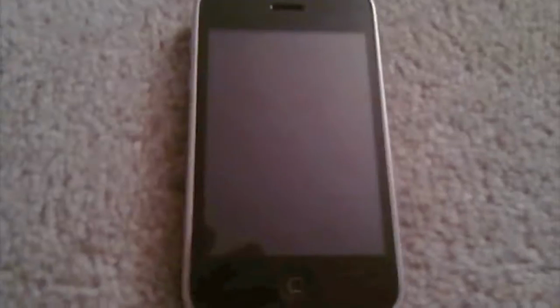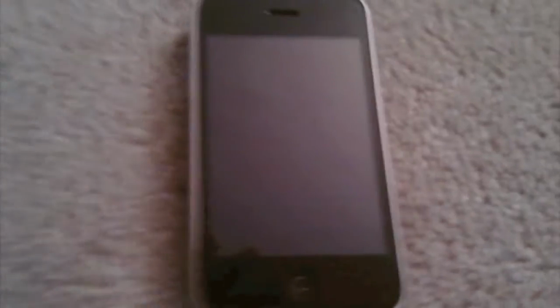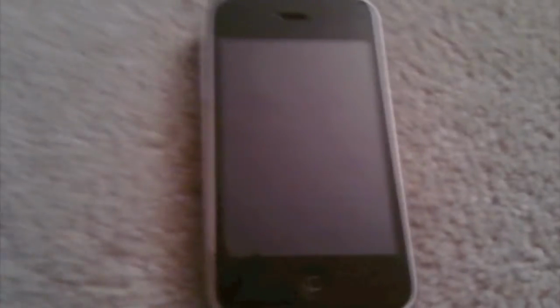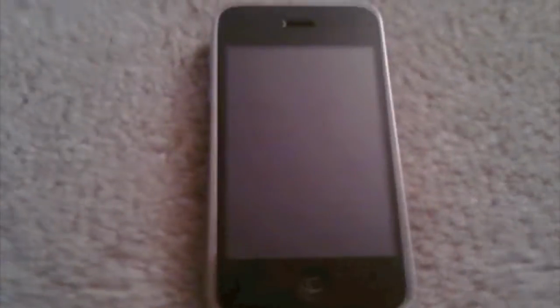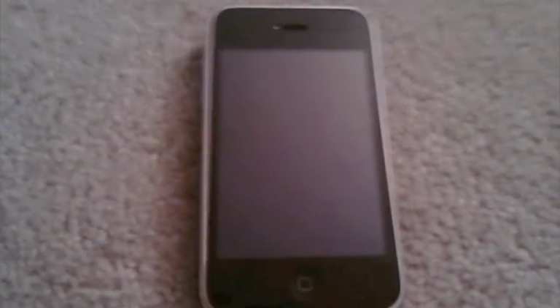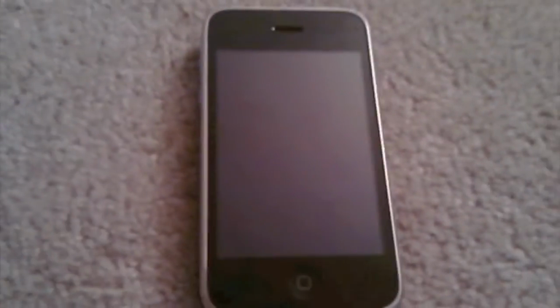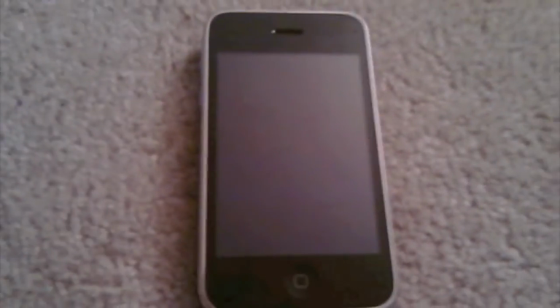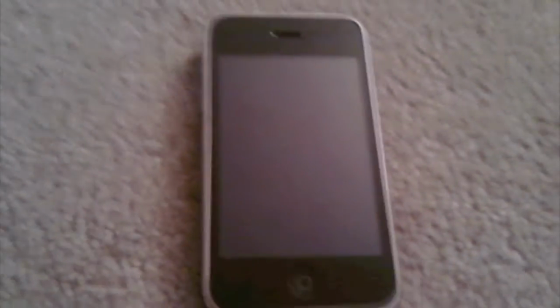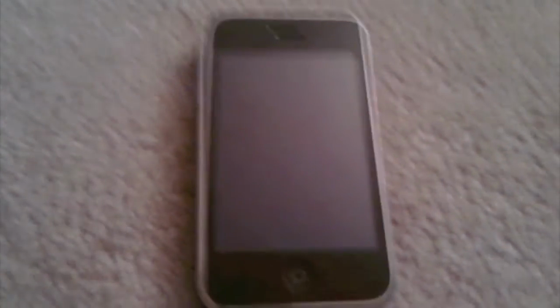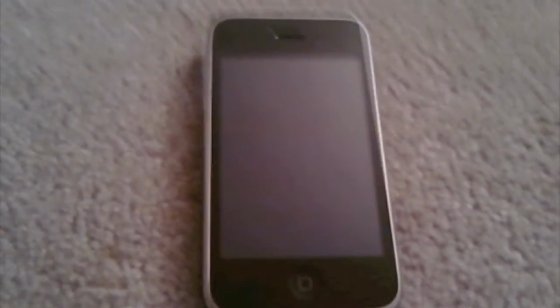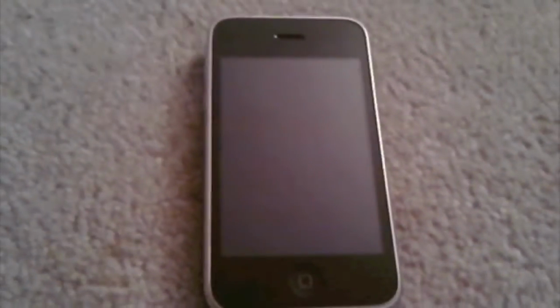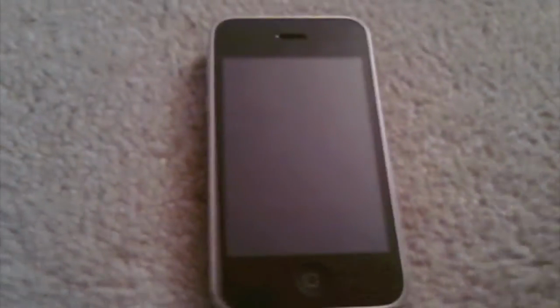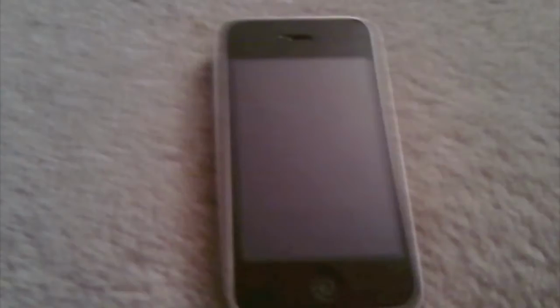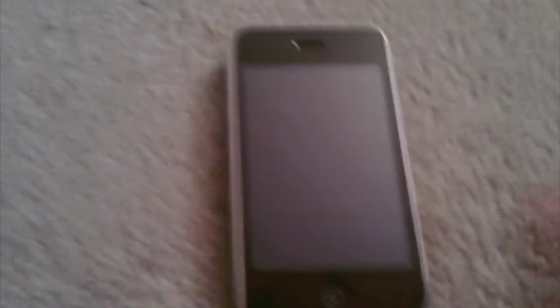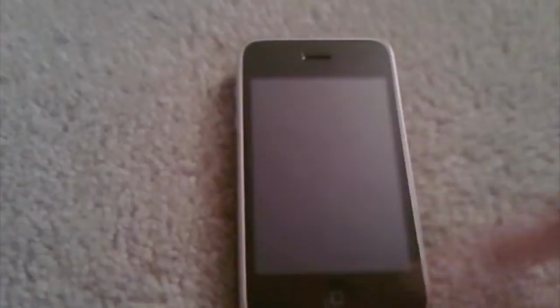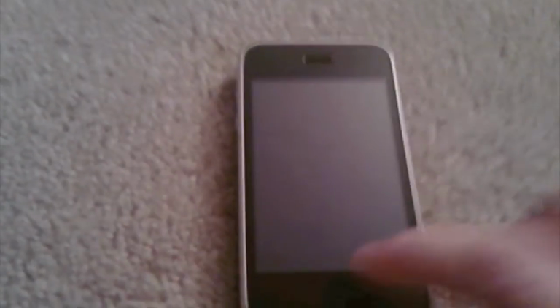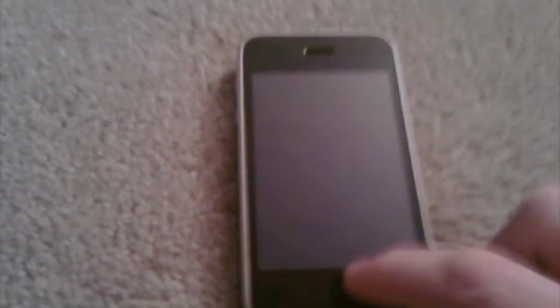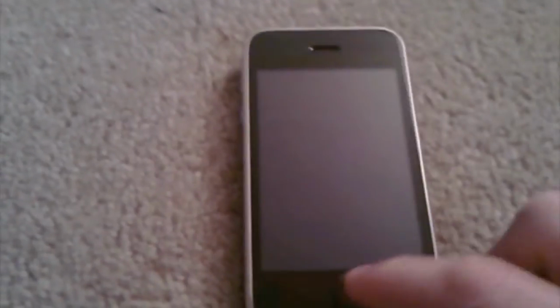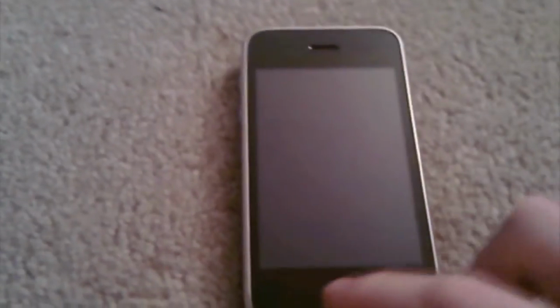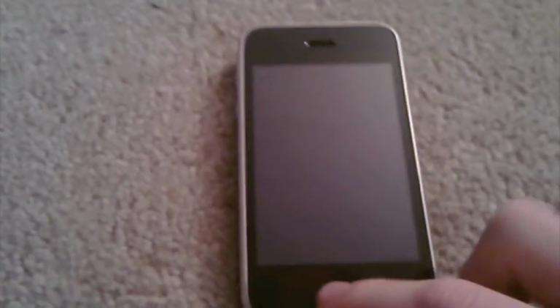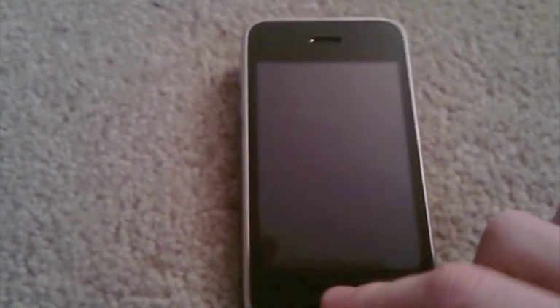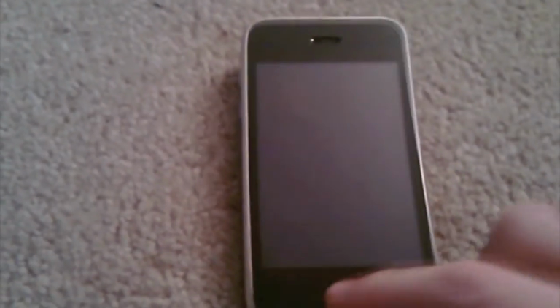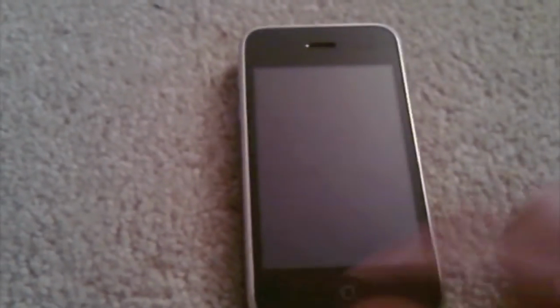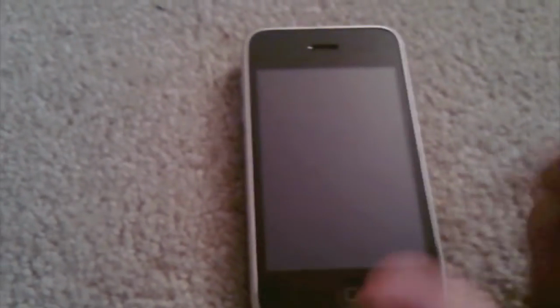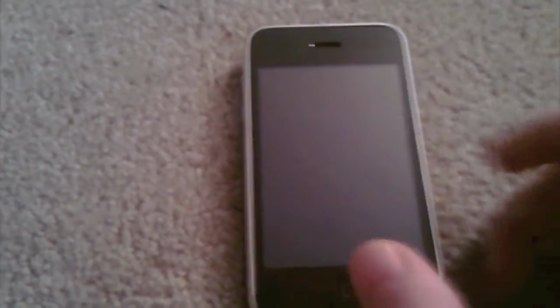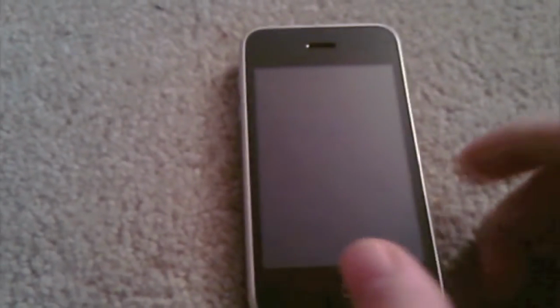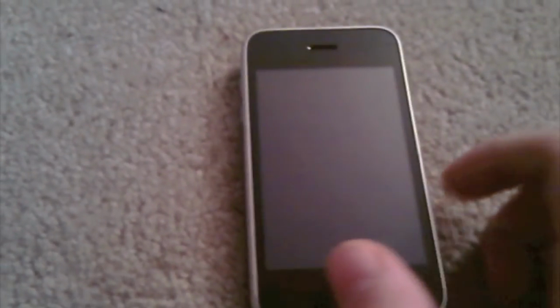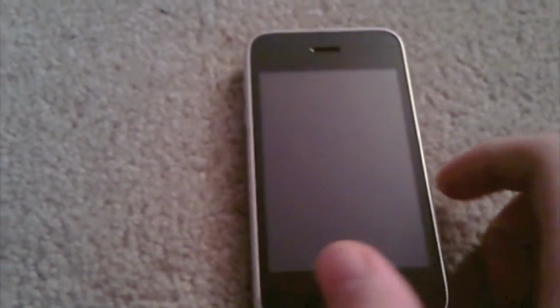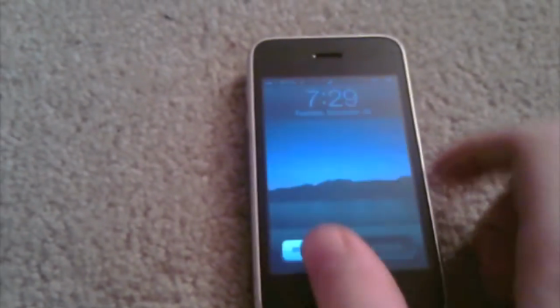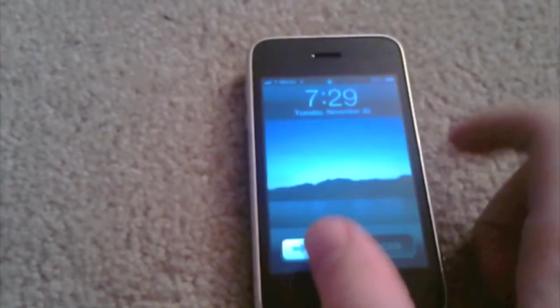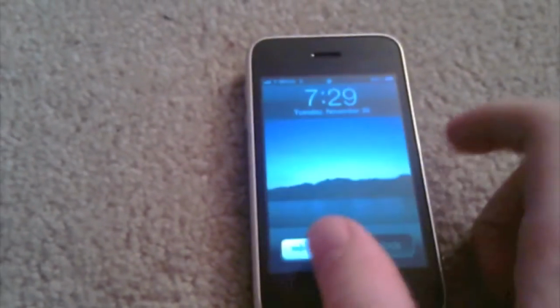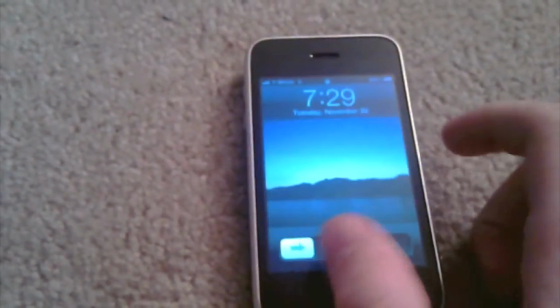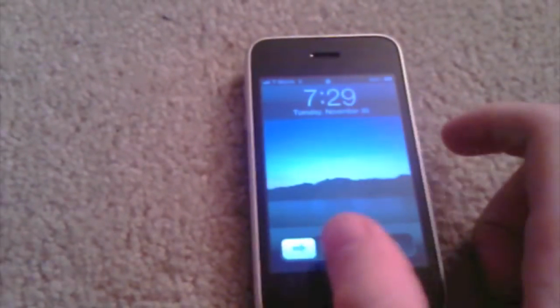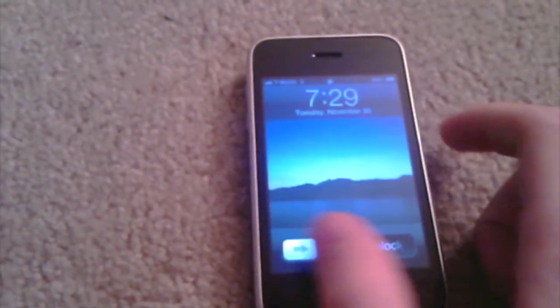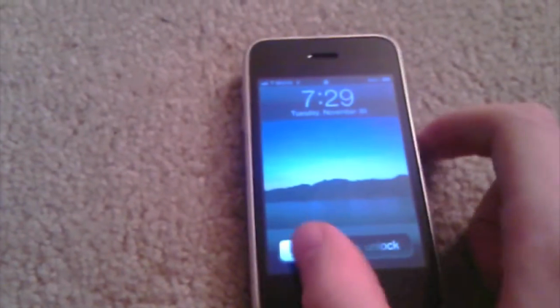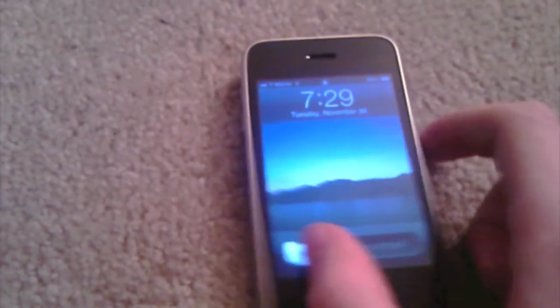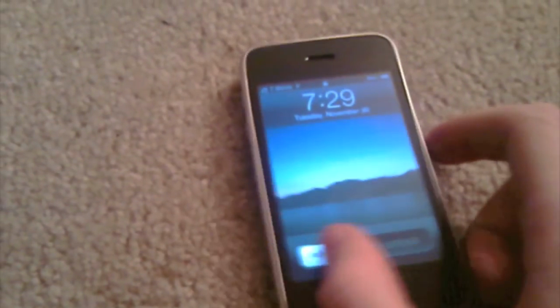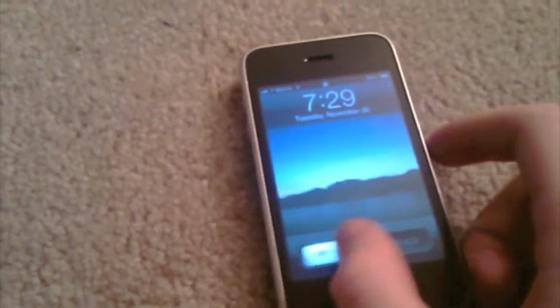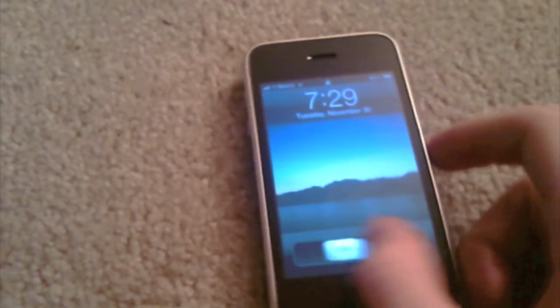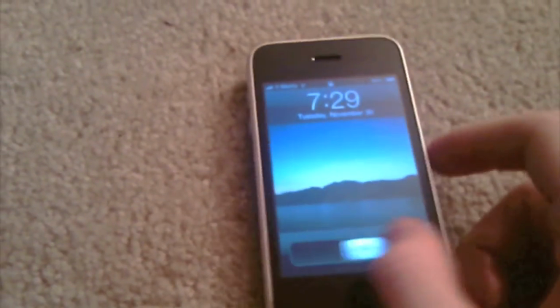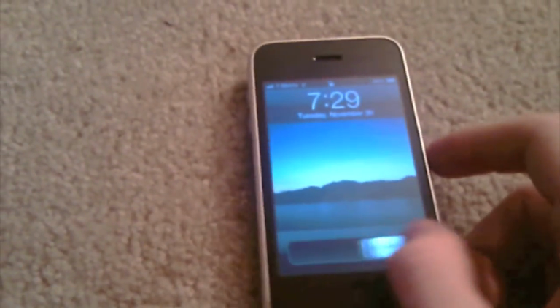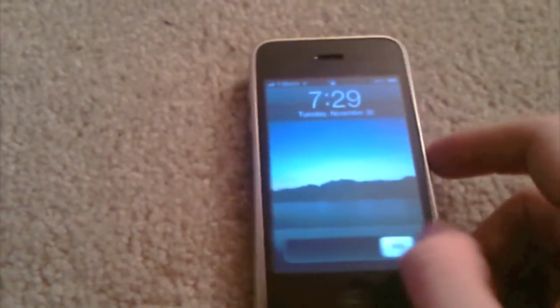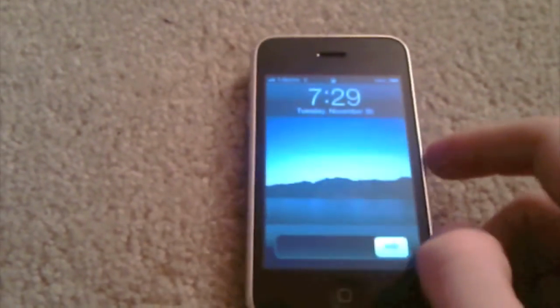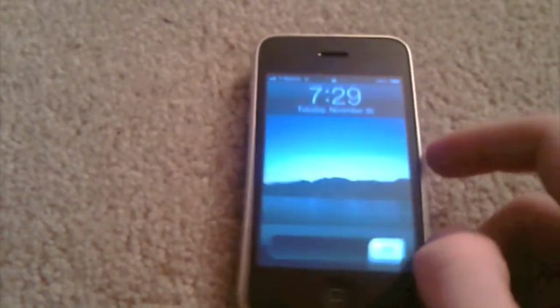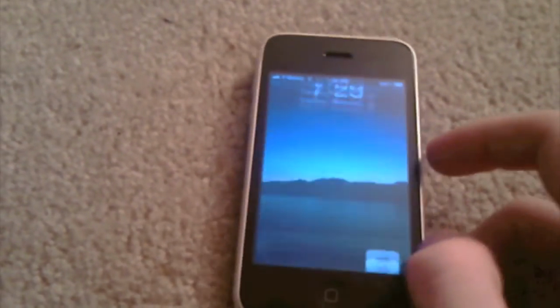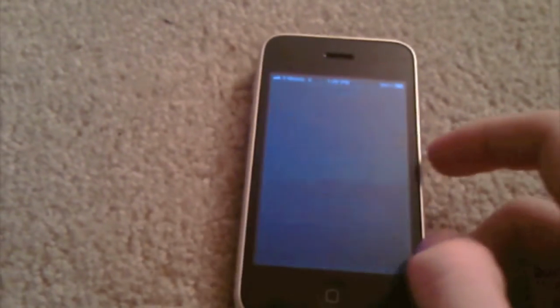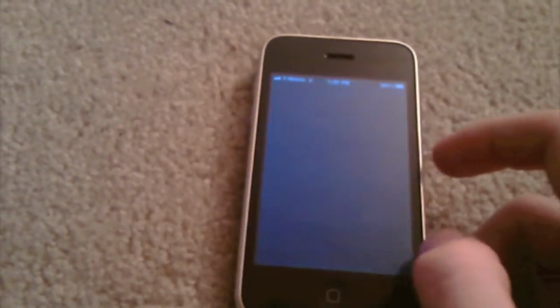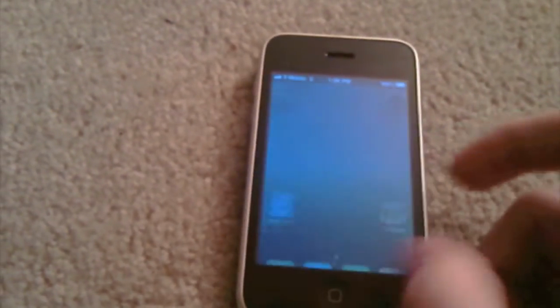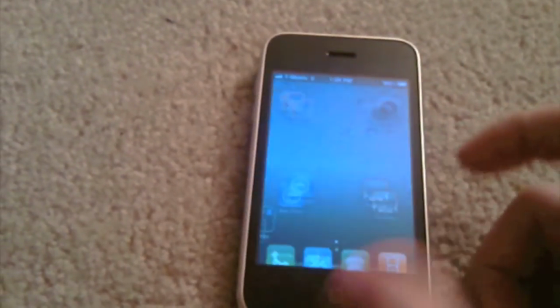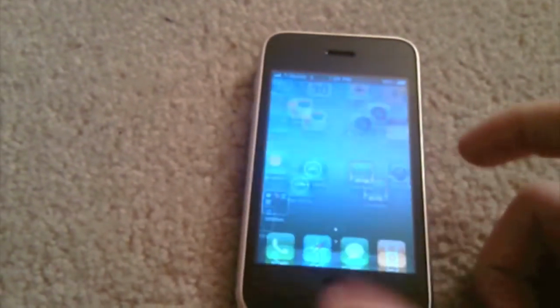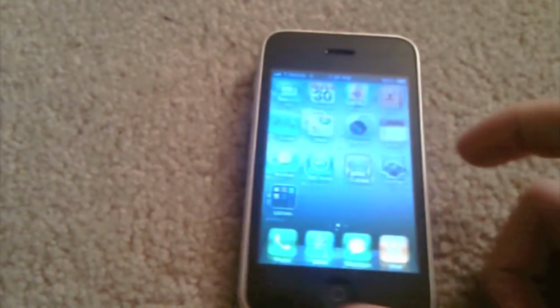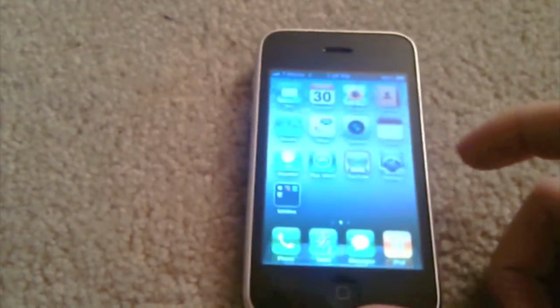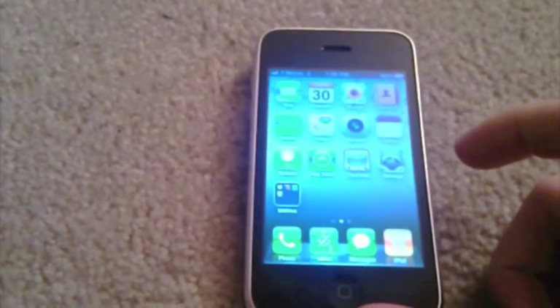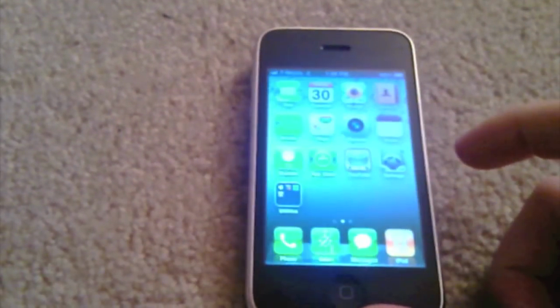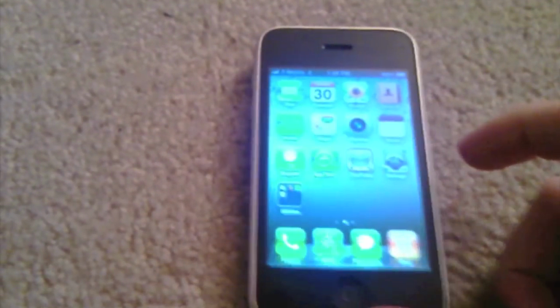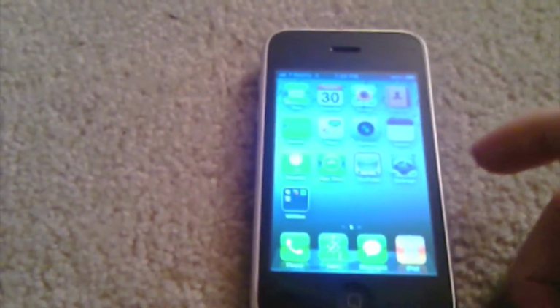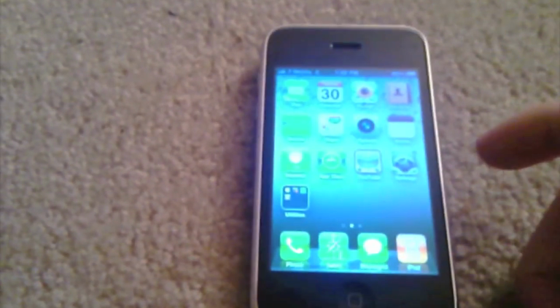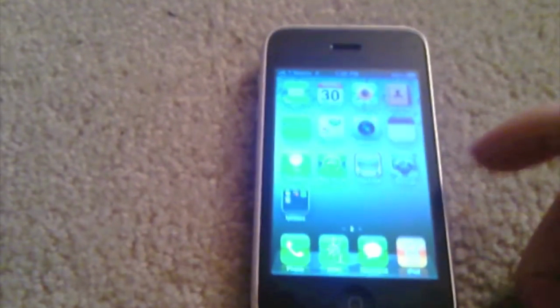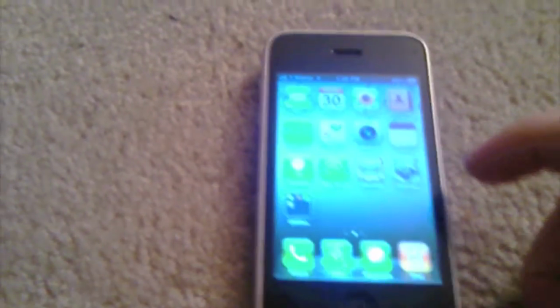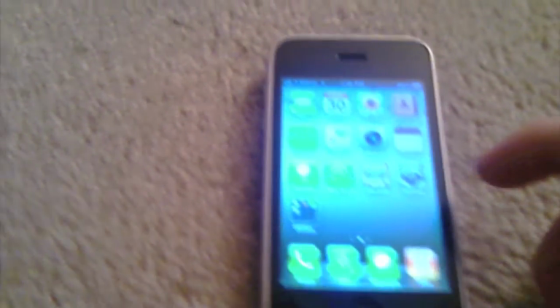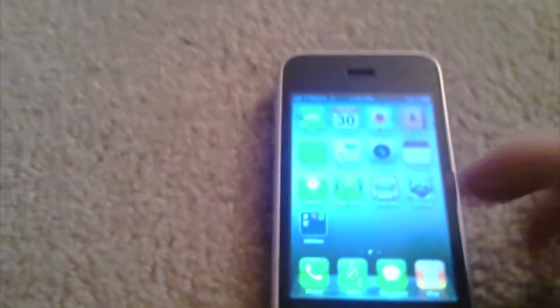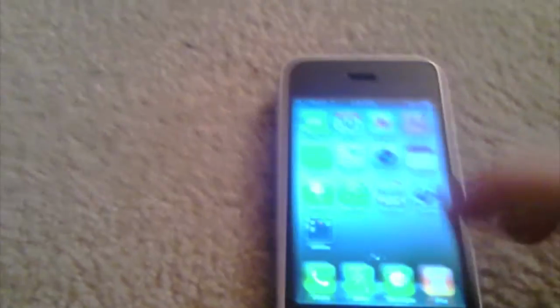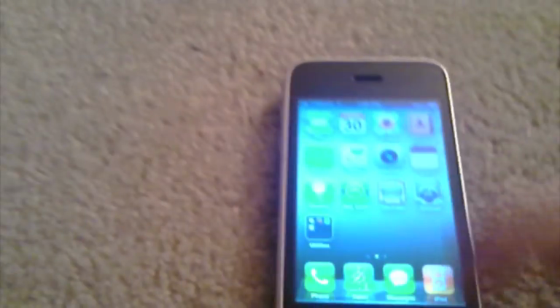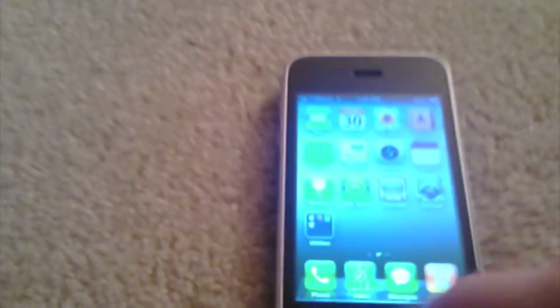Hi guys, I just unlocked my iPhone 3G on 4.2.1. I'm going to show you guys how it works.